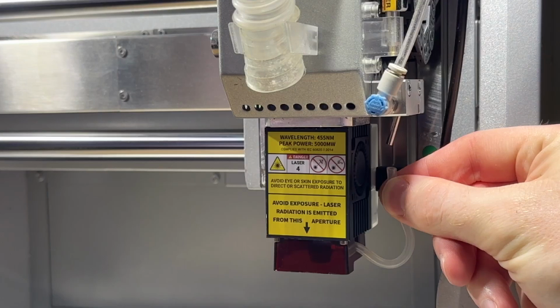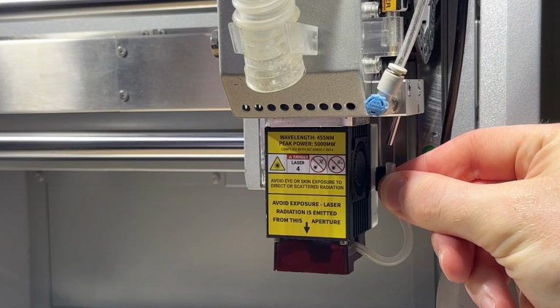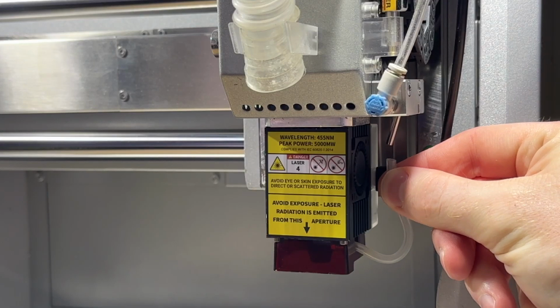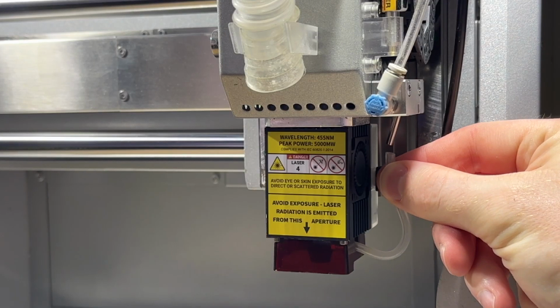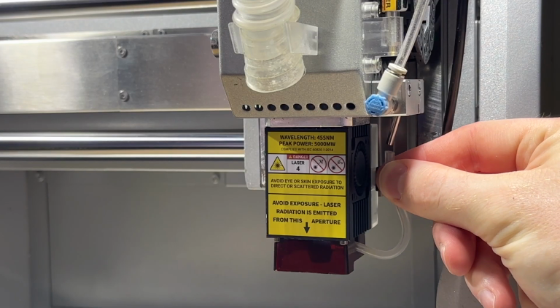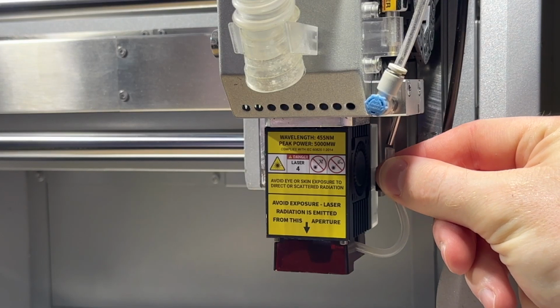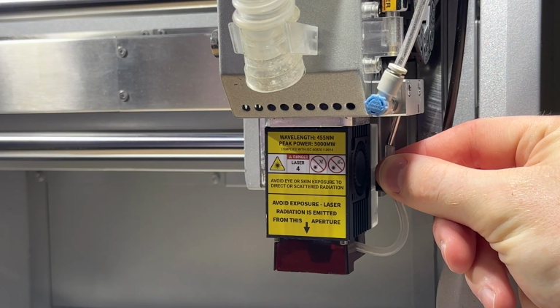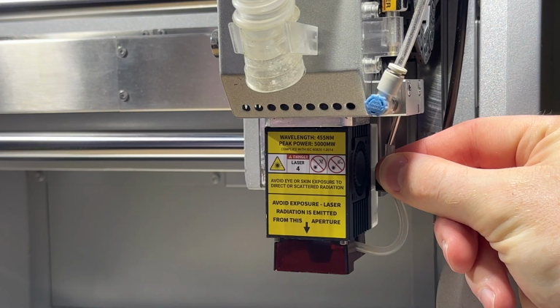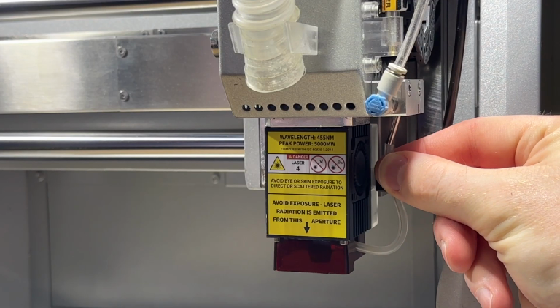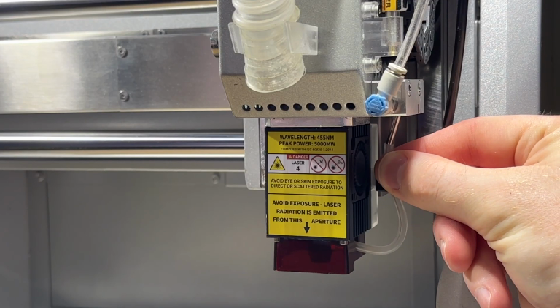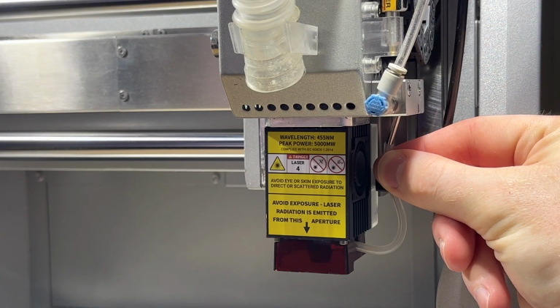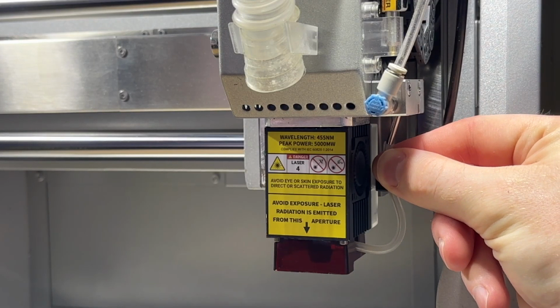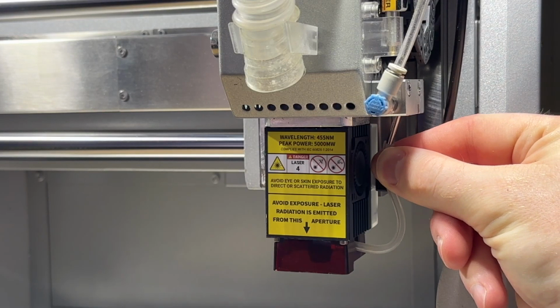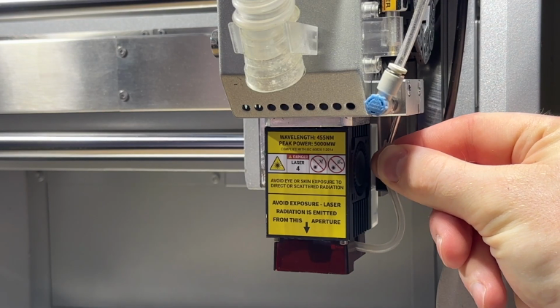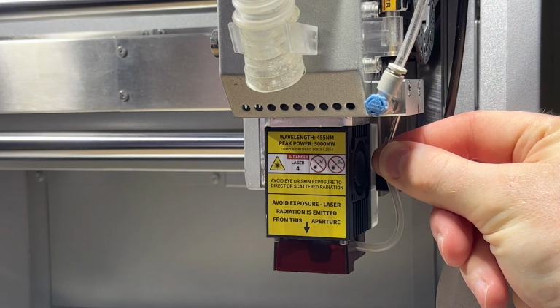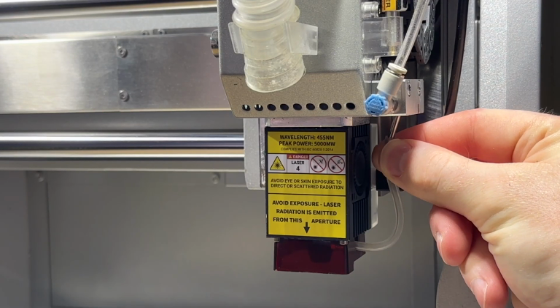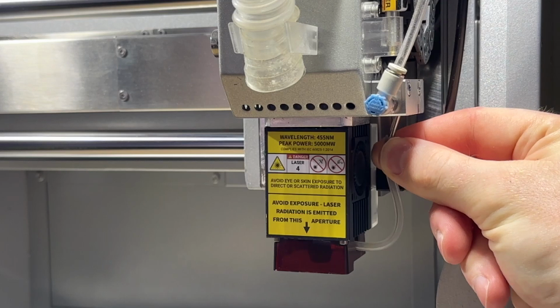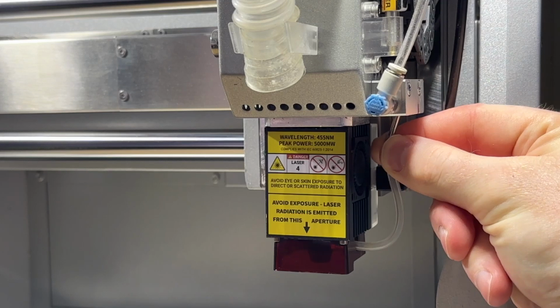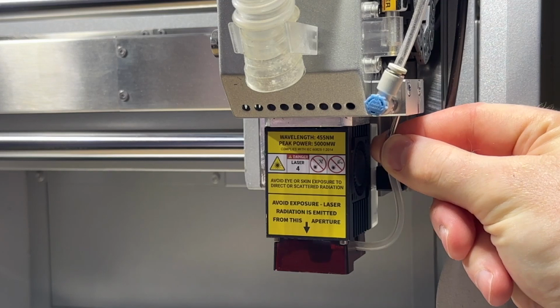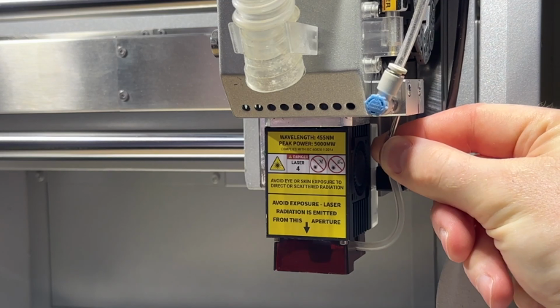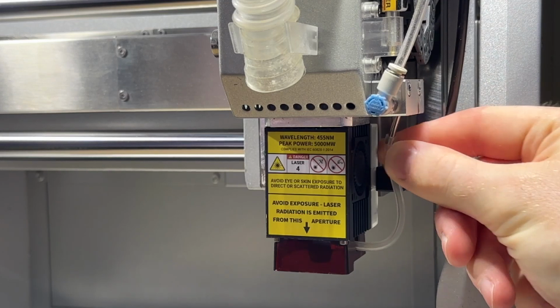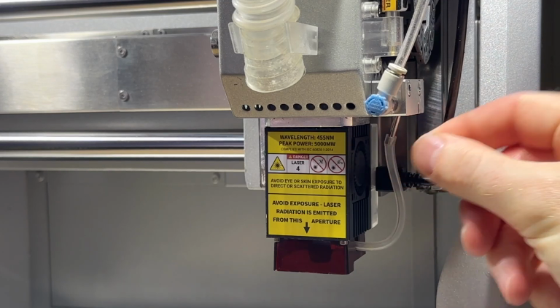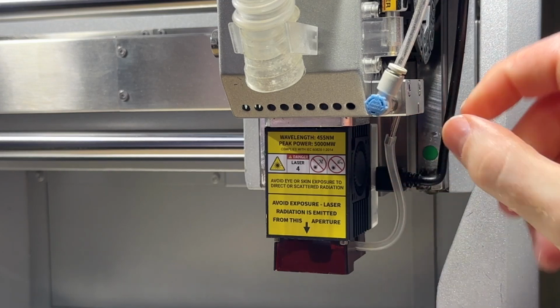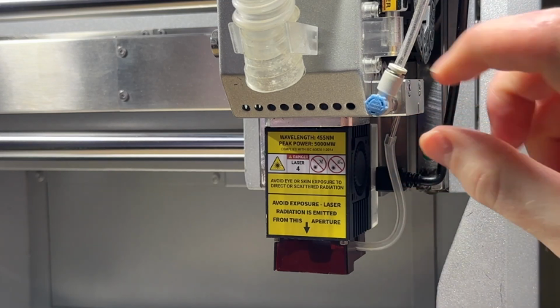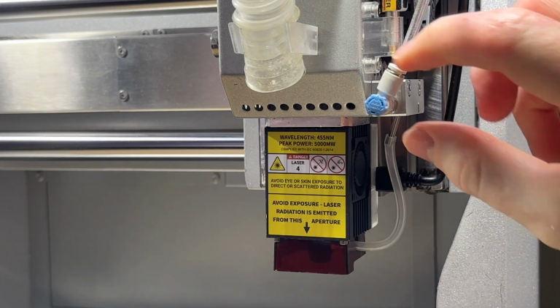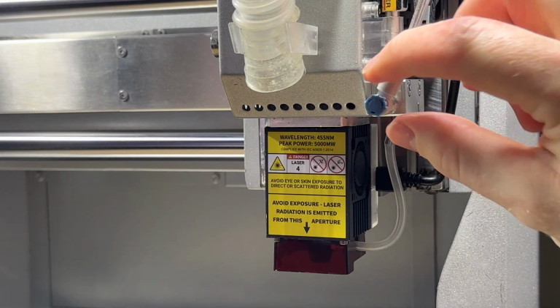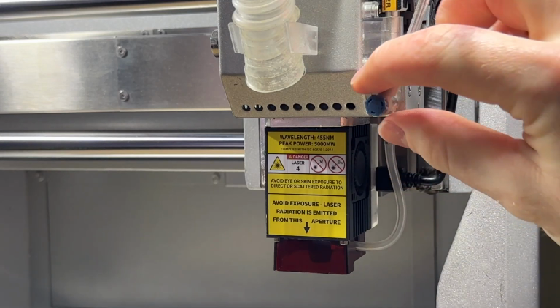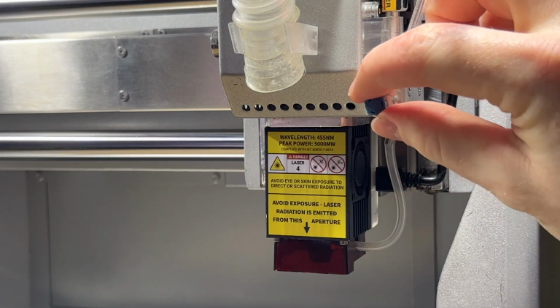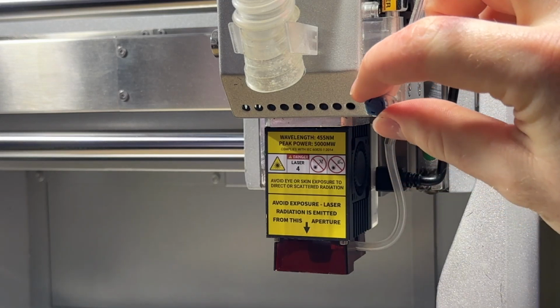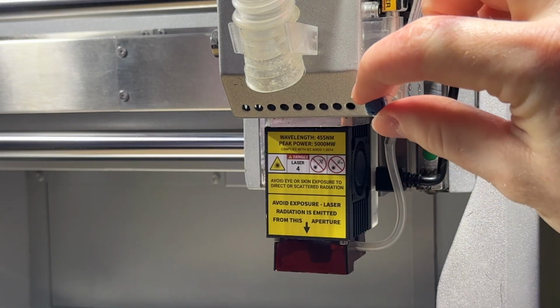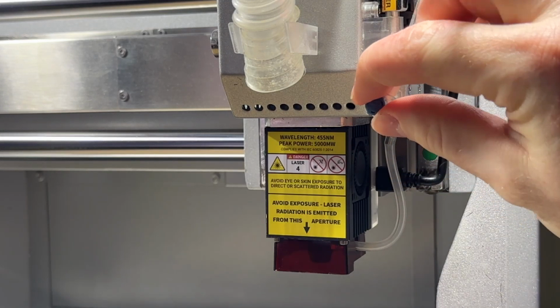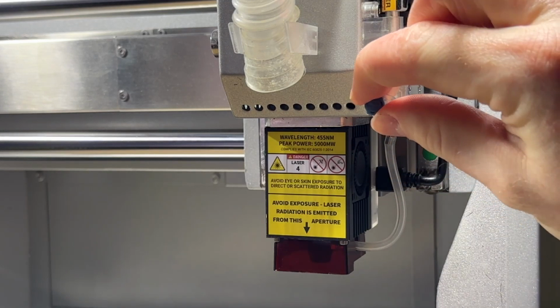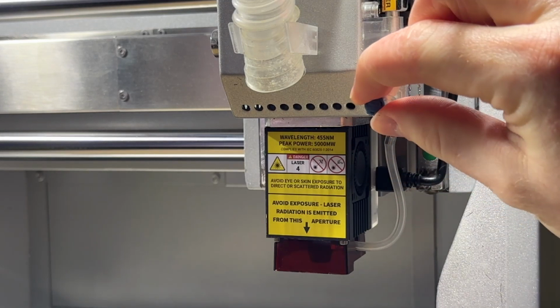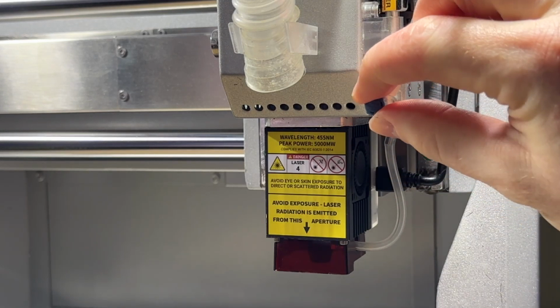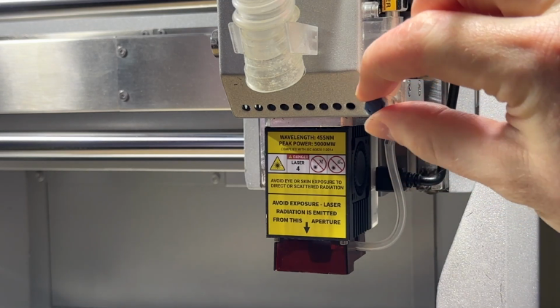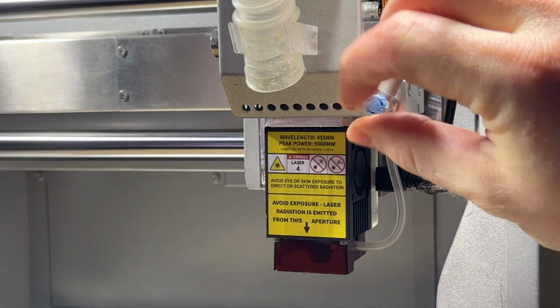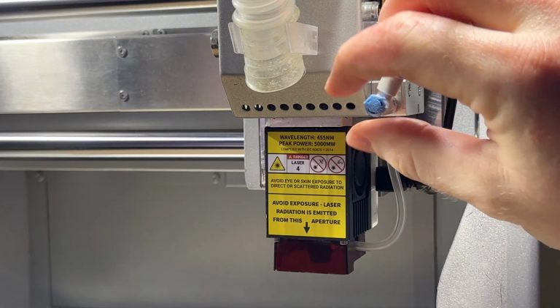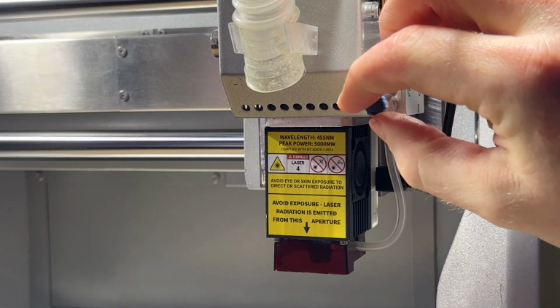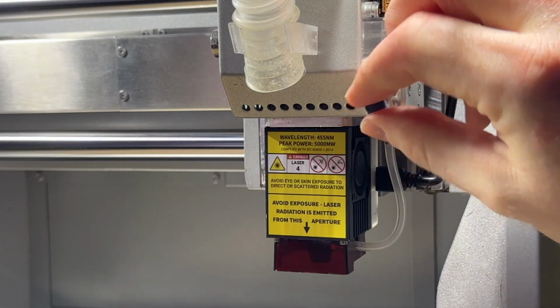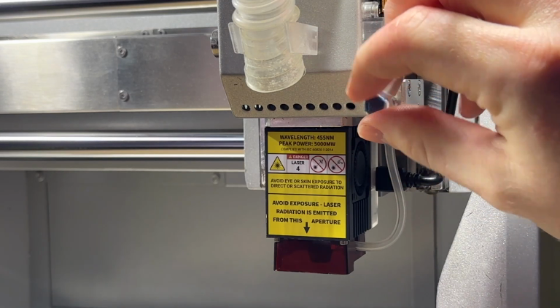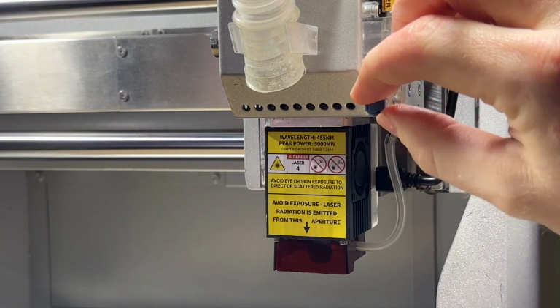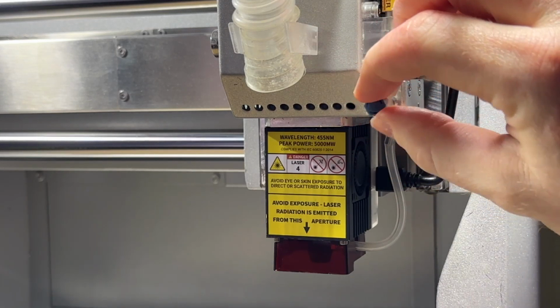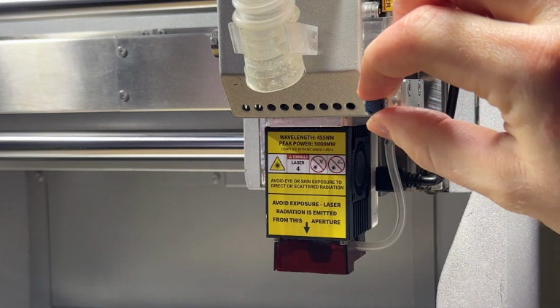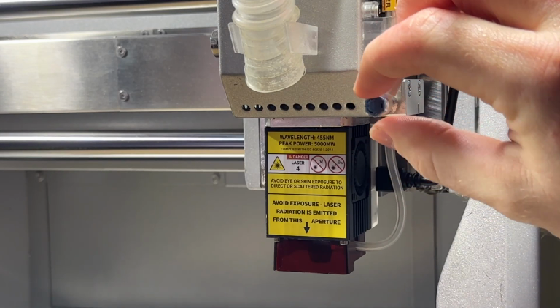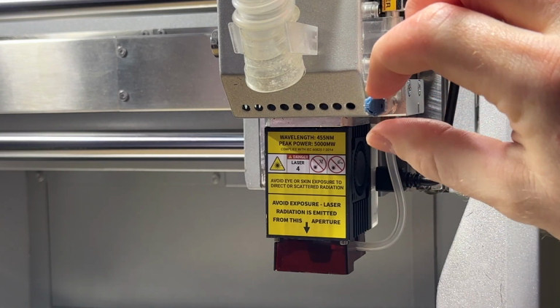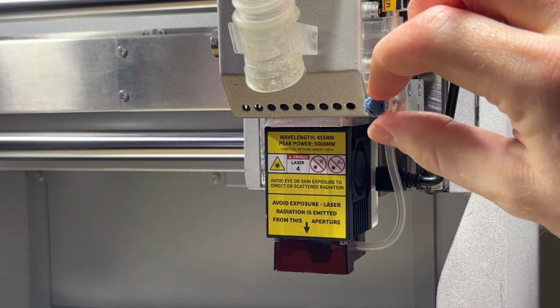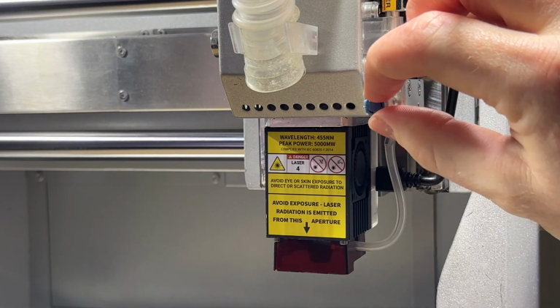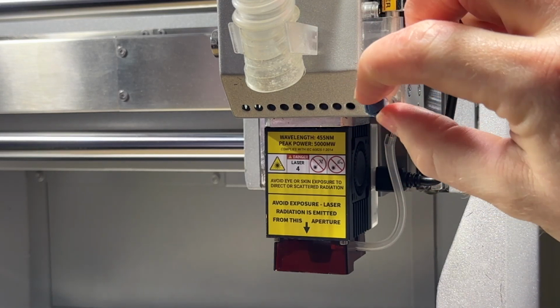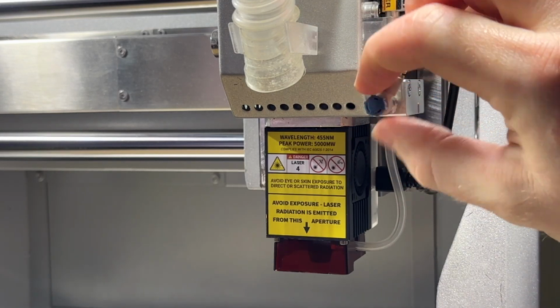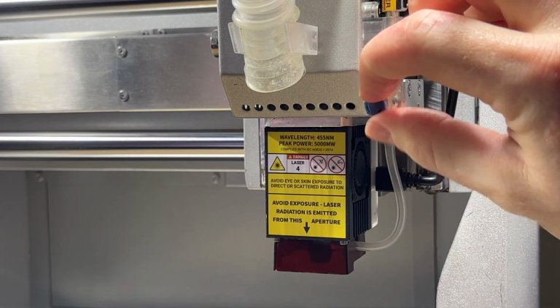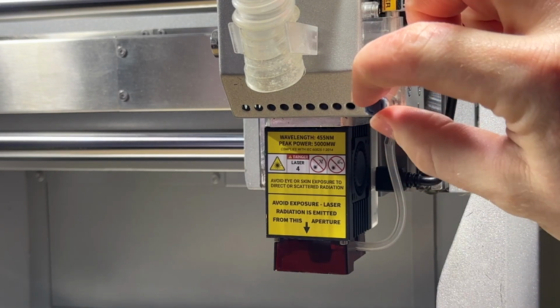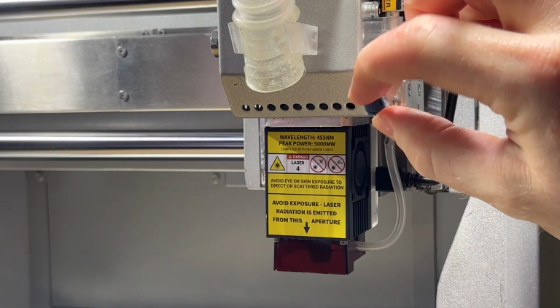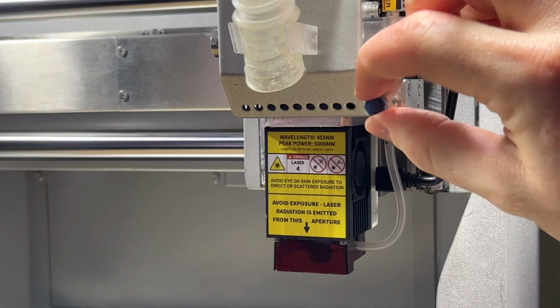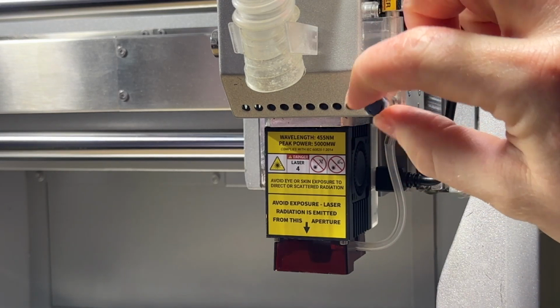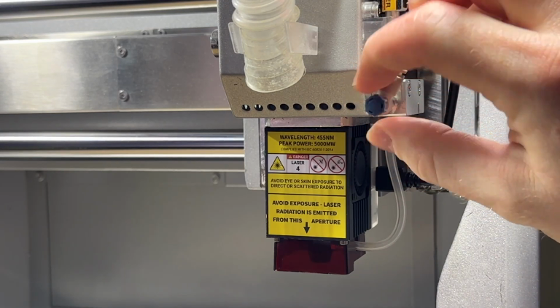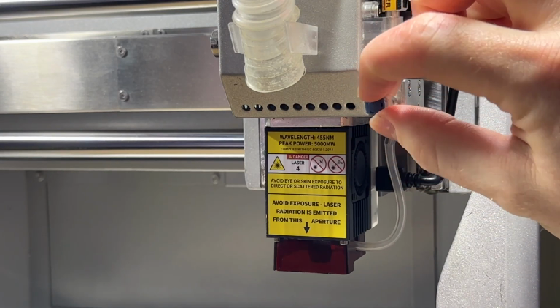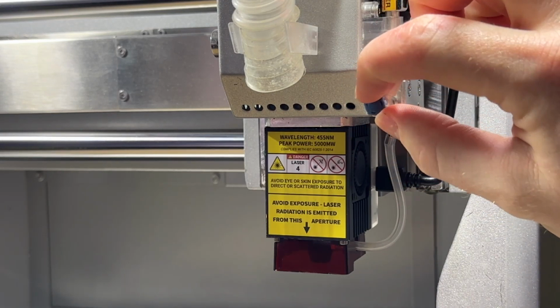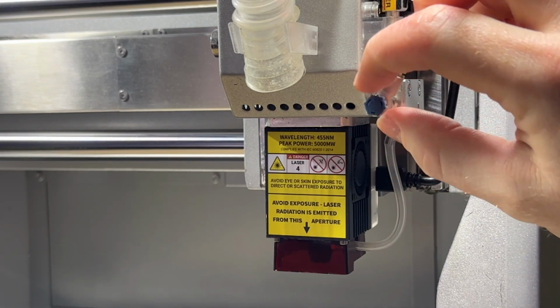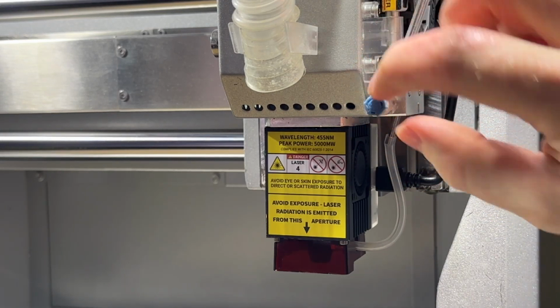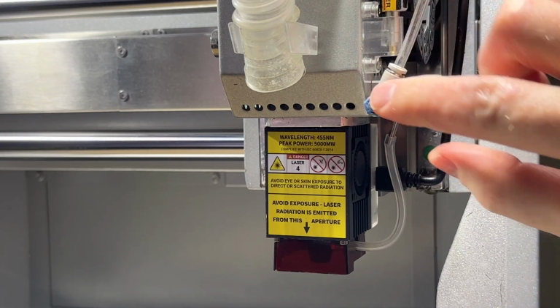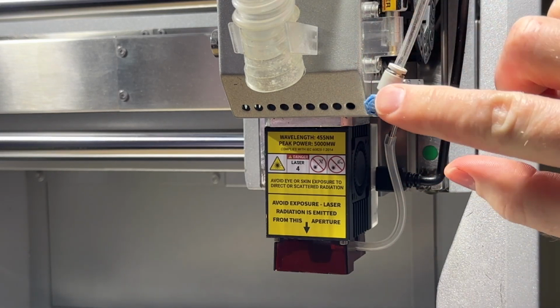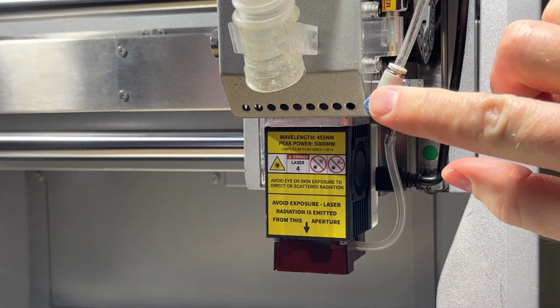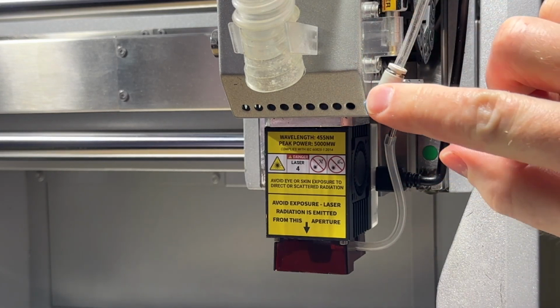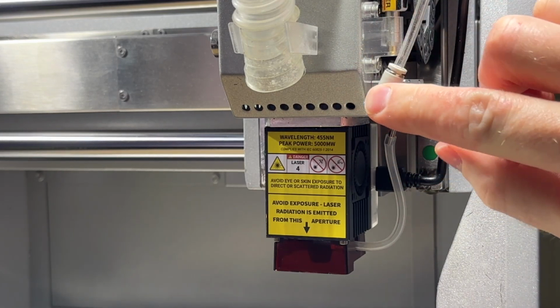The air assist nozzle pressure can be adjusted by first pulling the blue knob outward, then rotating it to increase or decrease airflow.